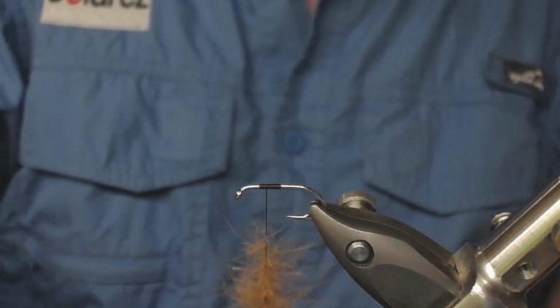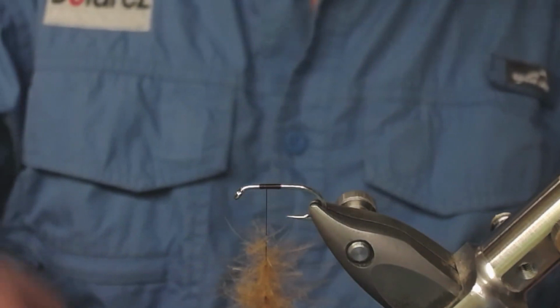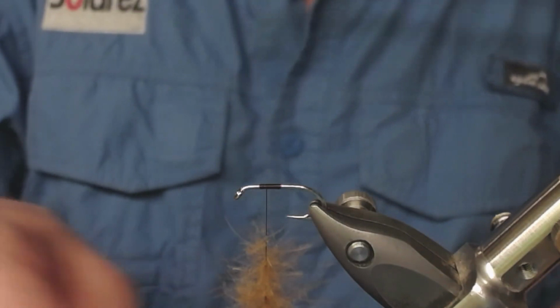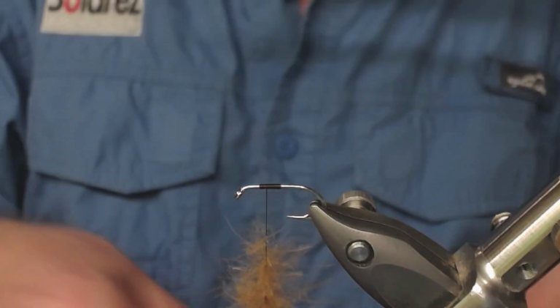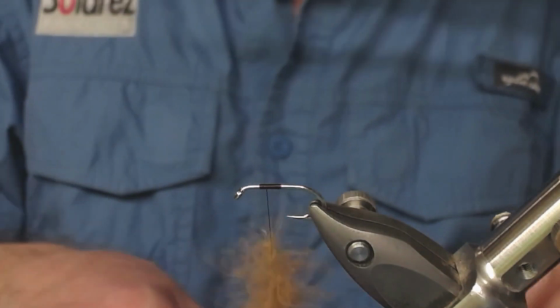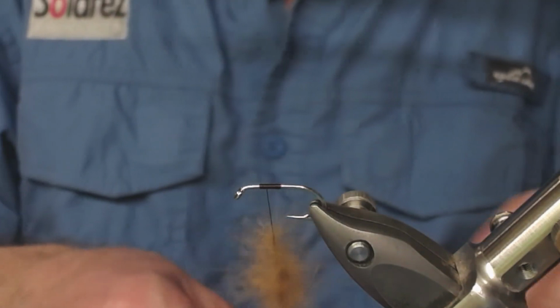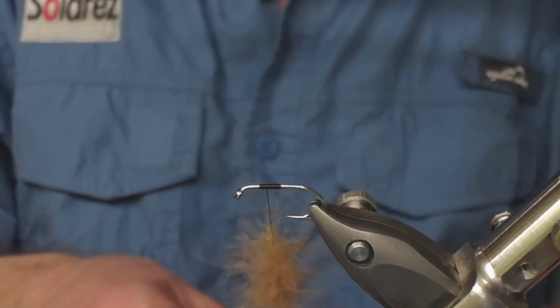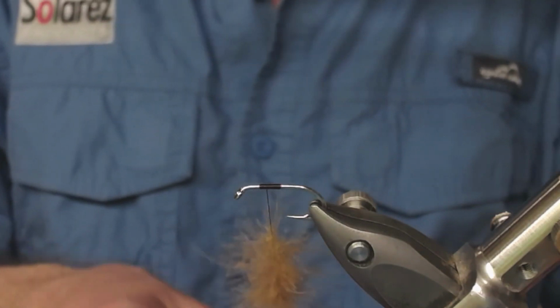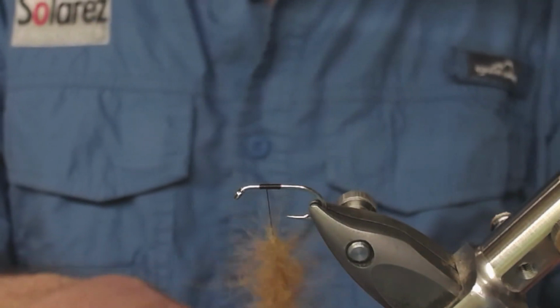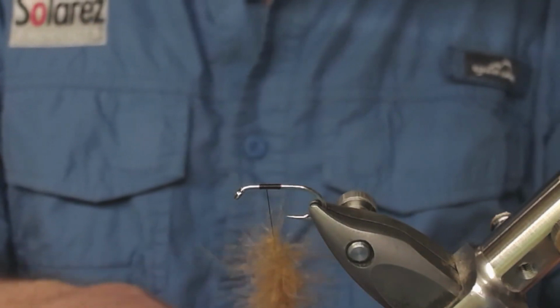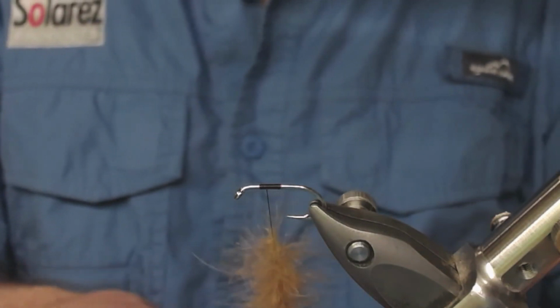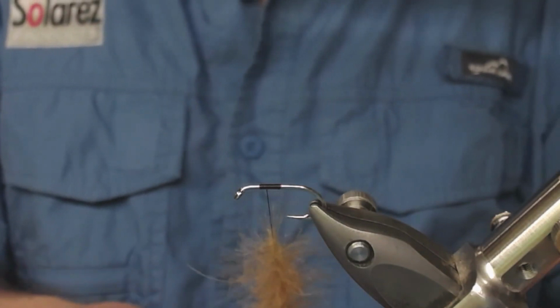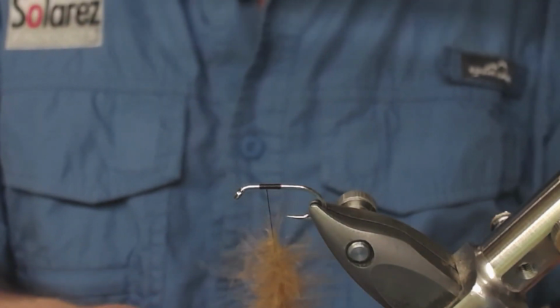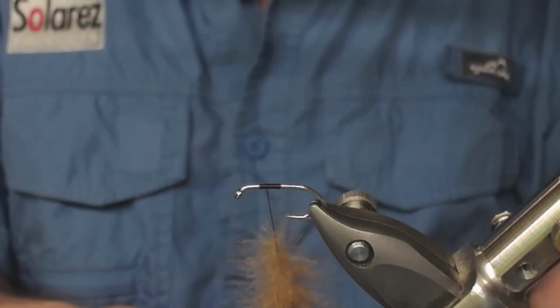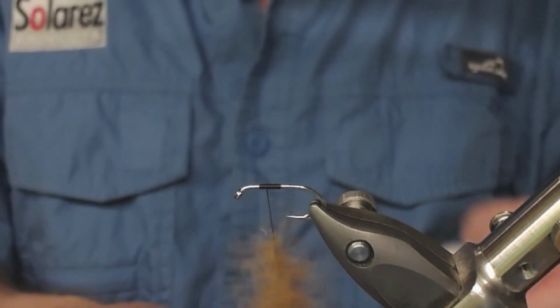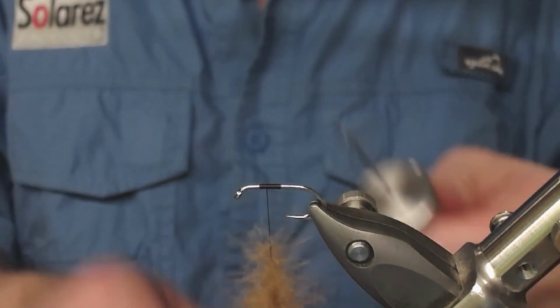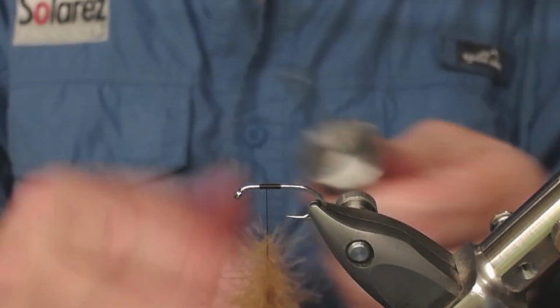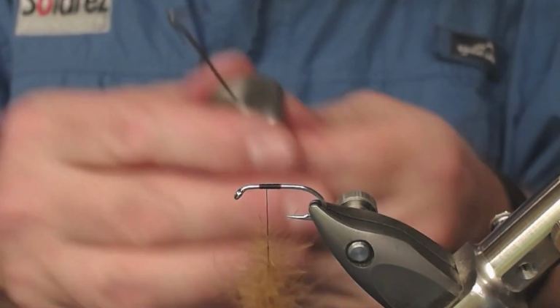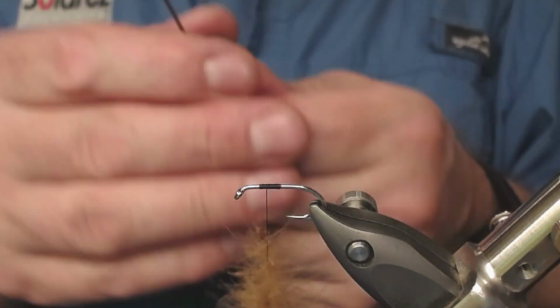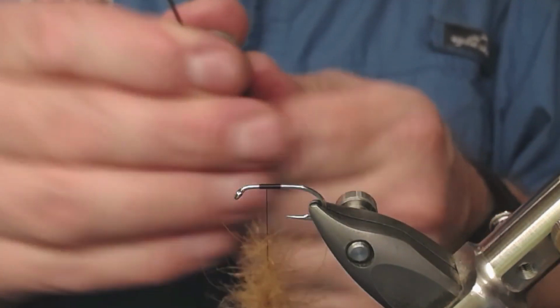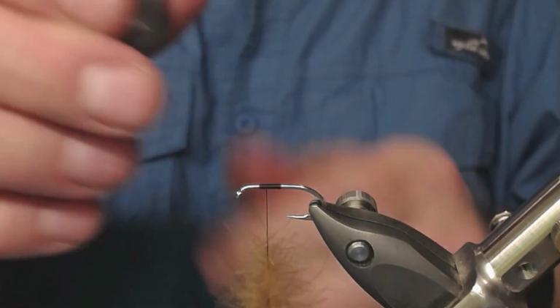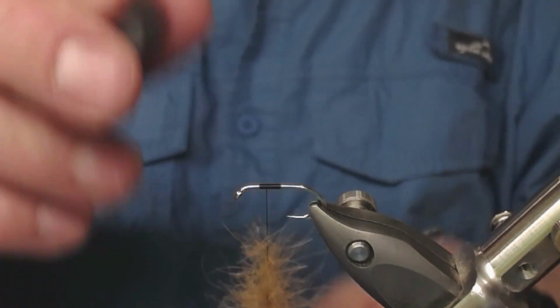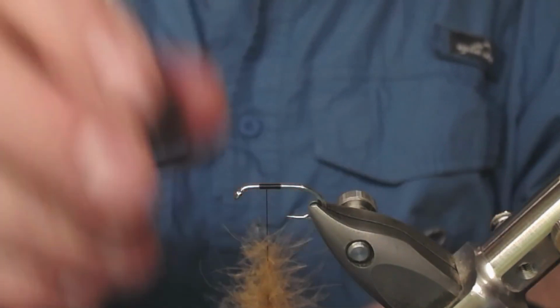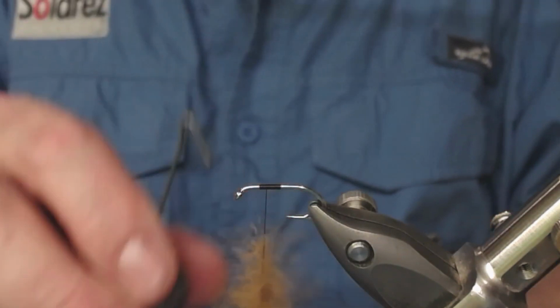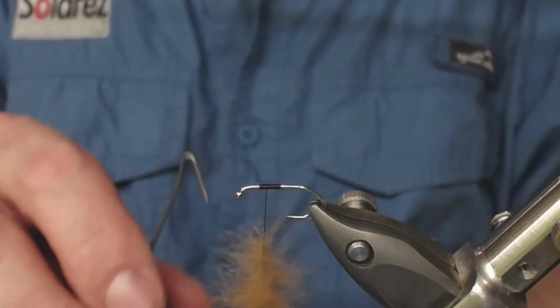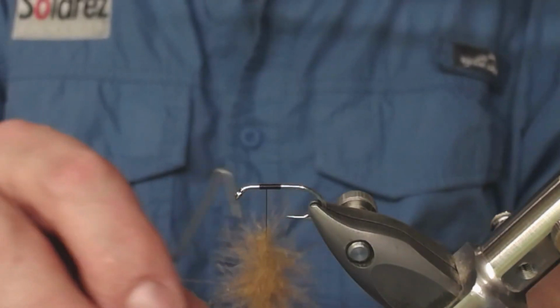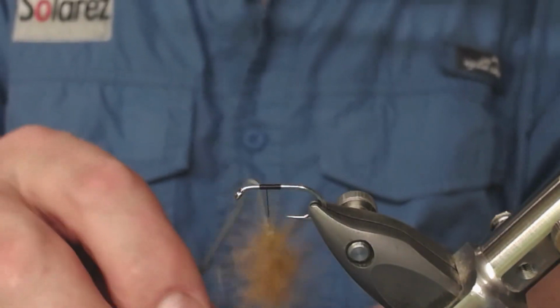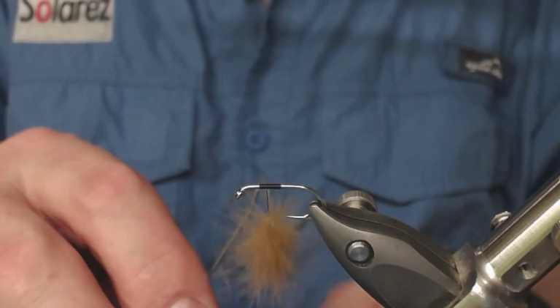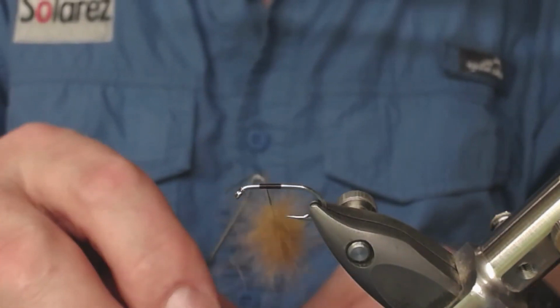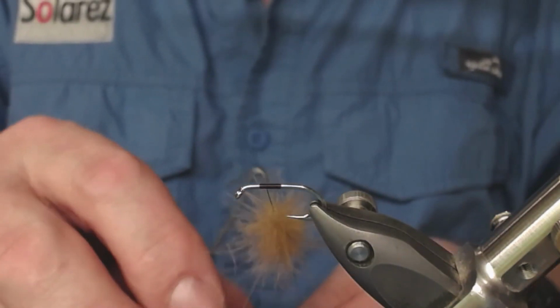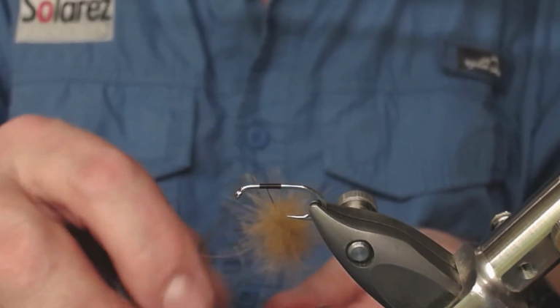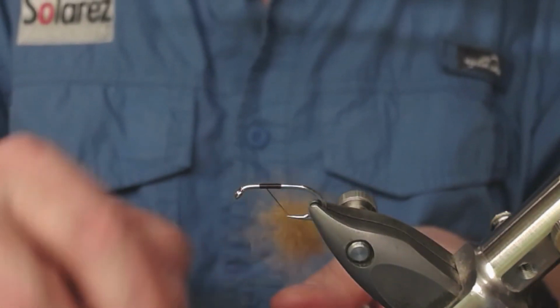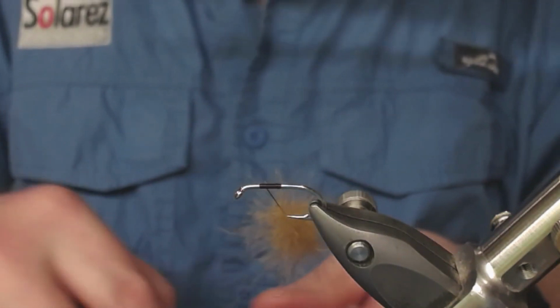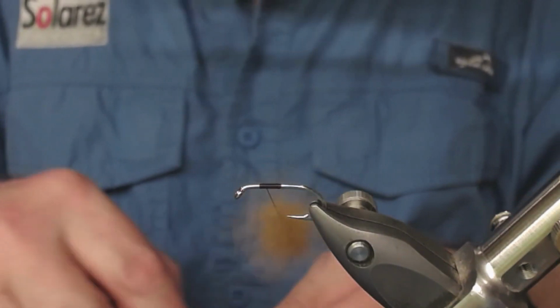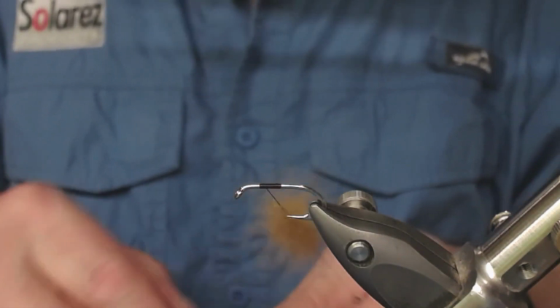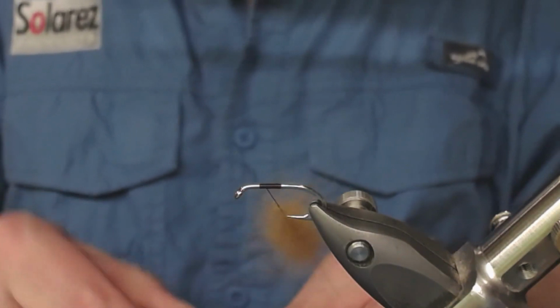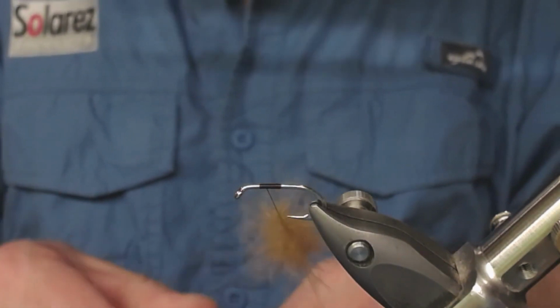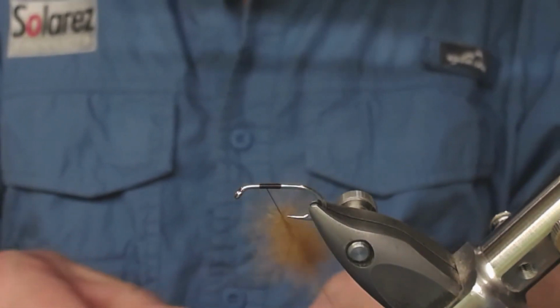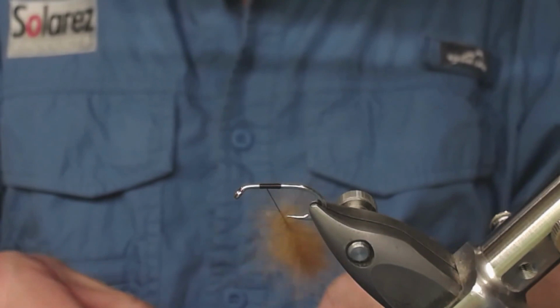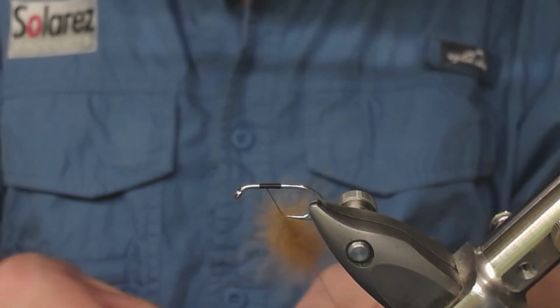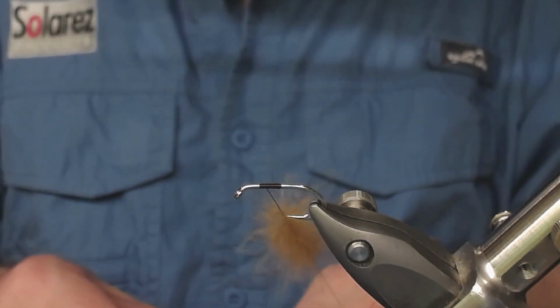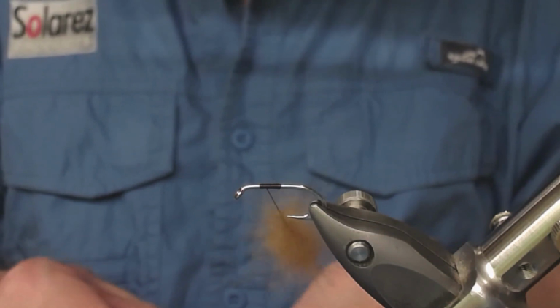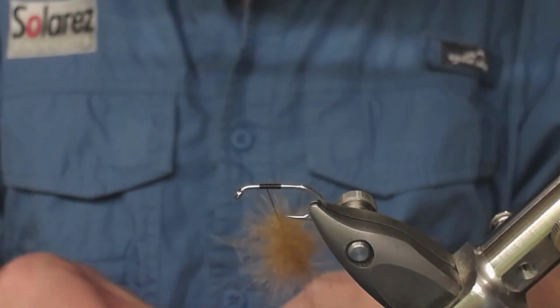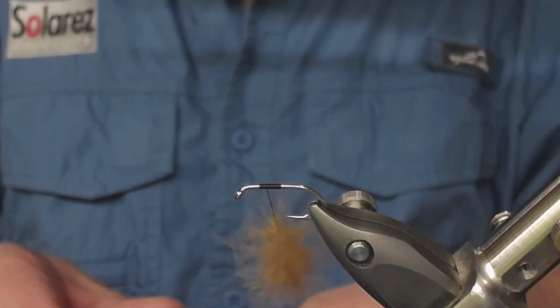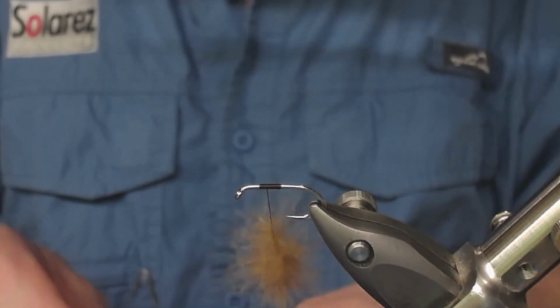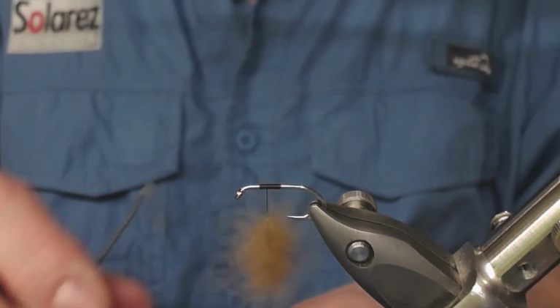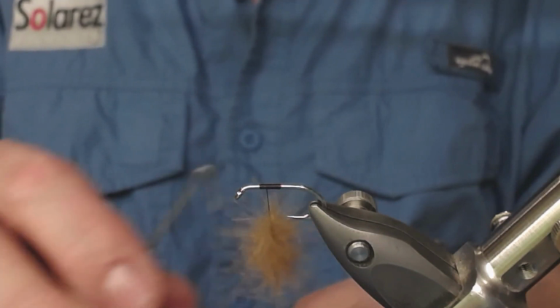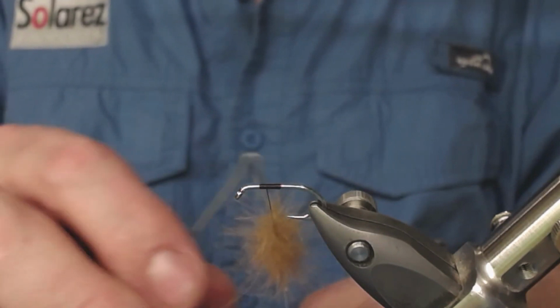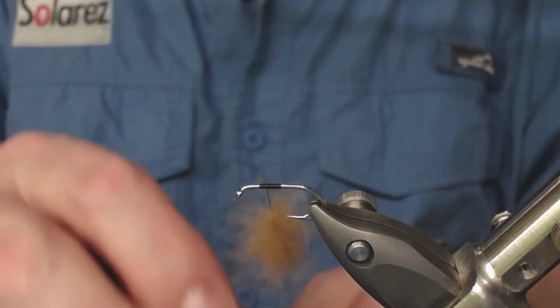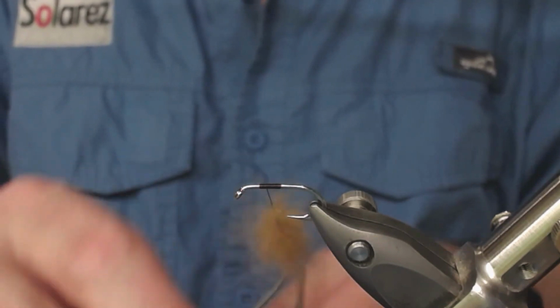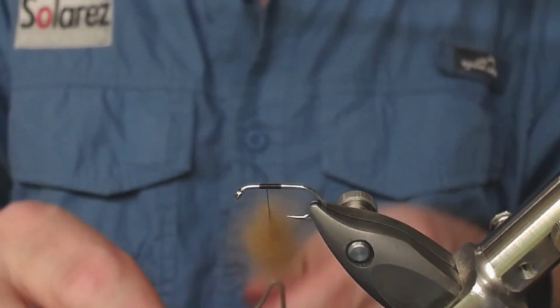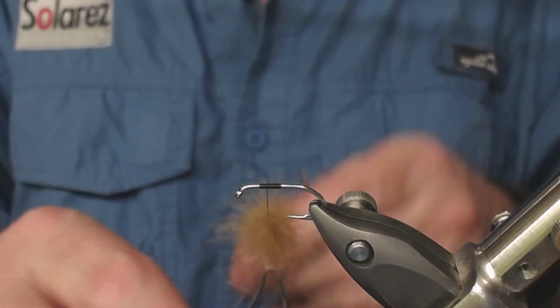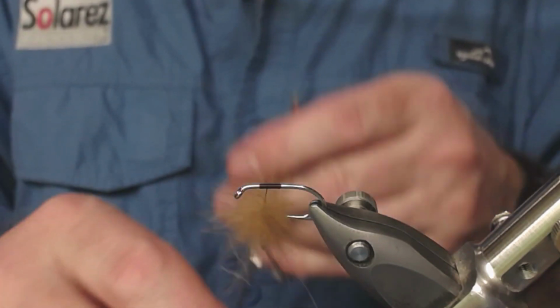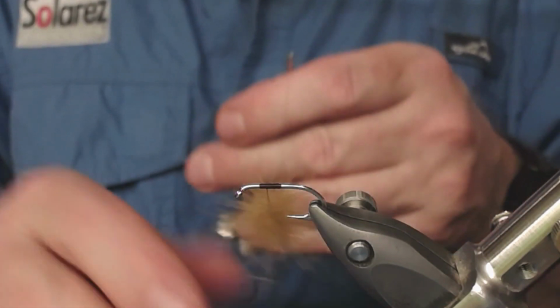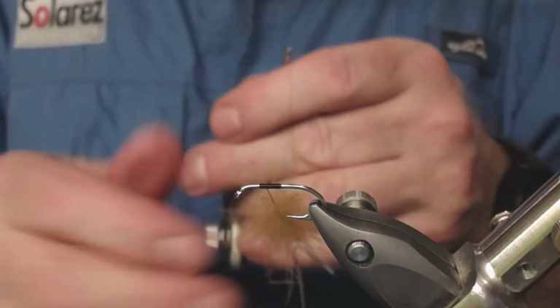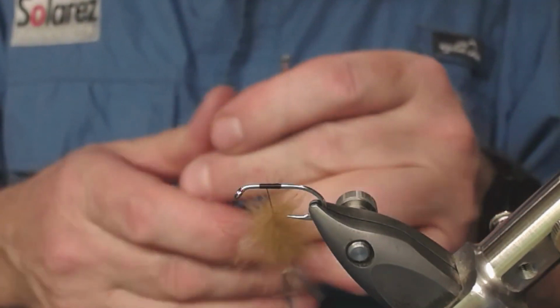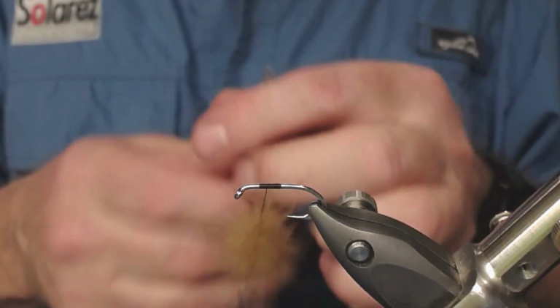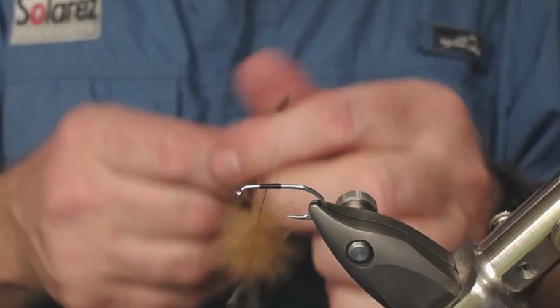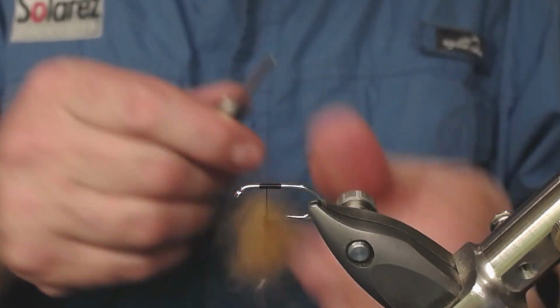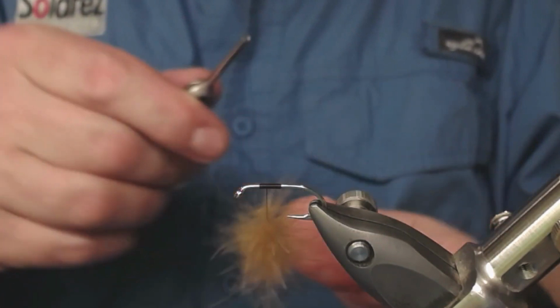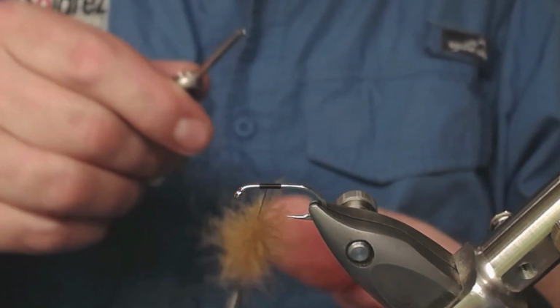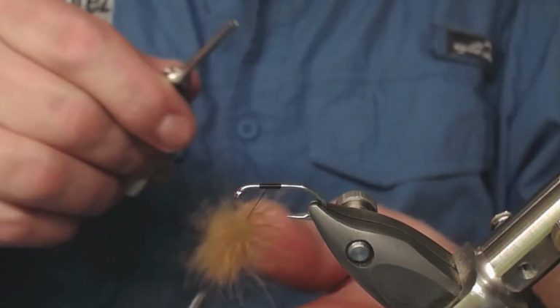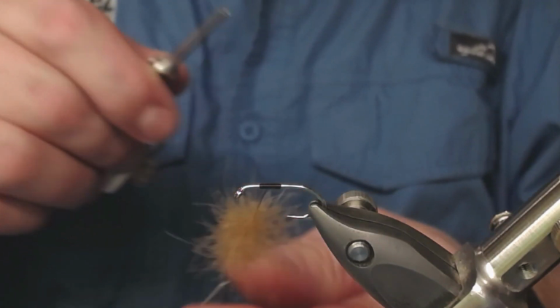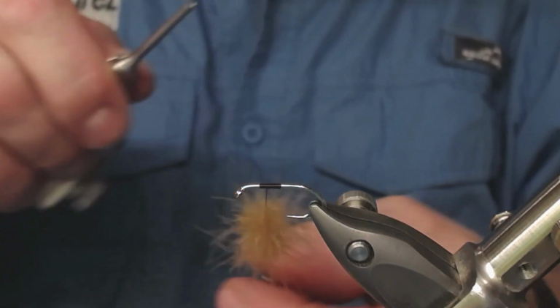Now I form the dubbing loop and place my dubbing spinner into the thread, like that.